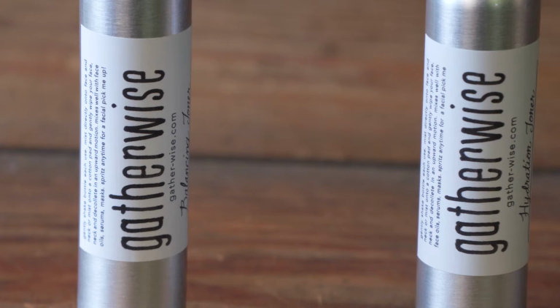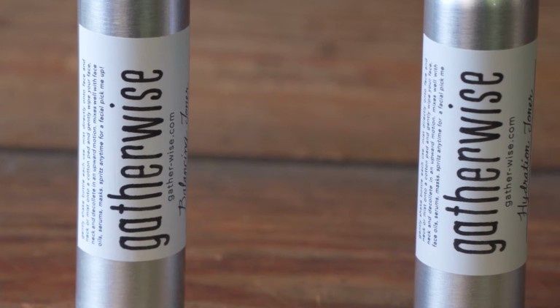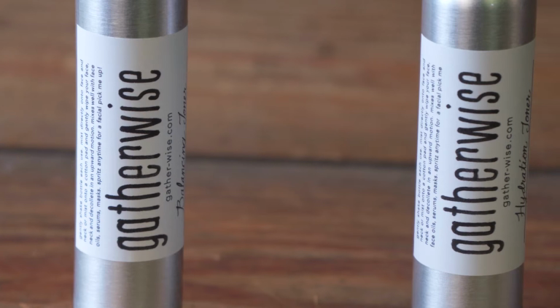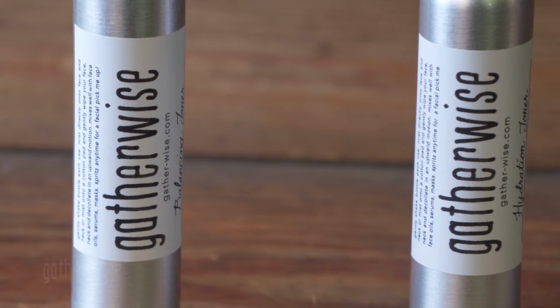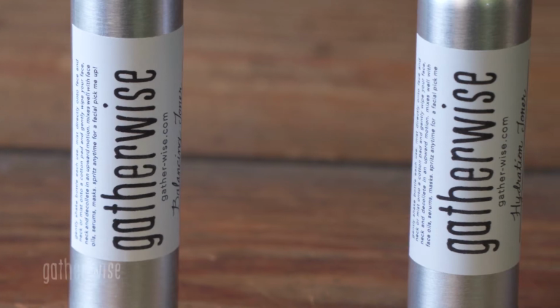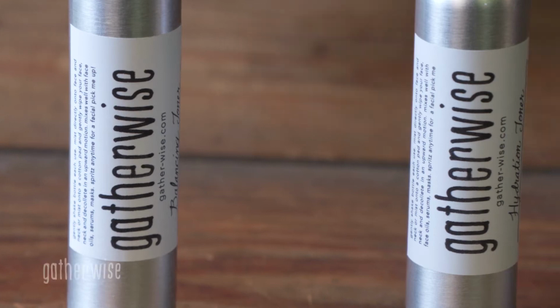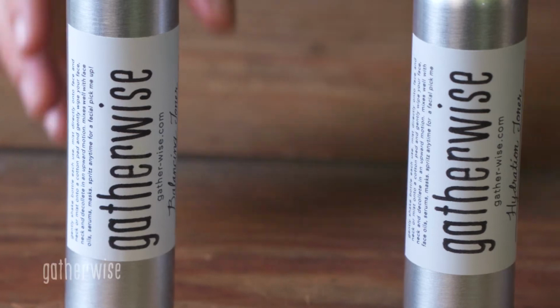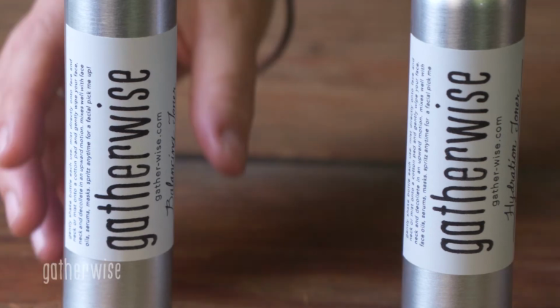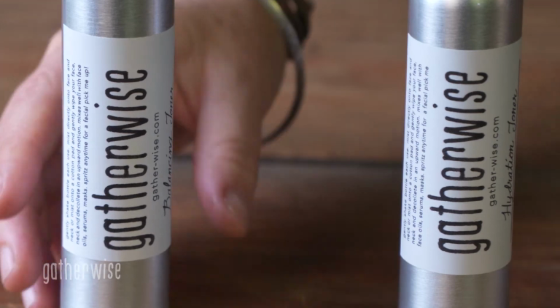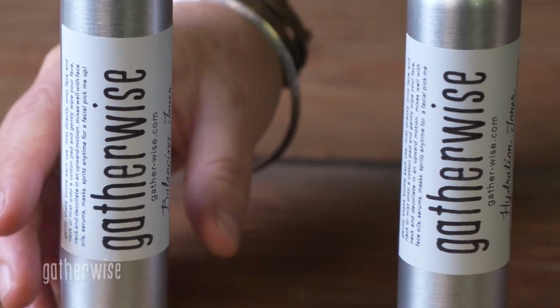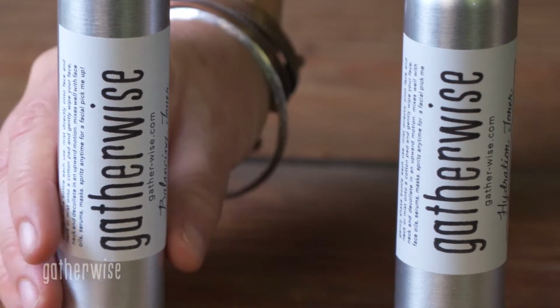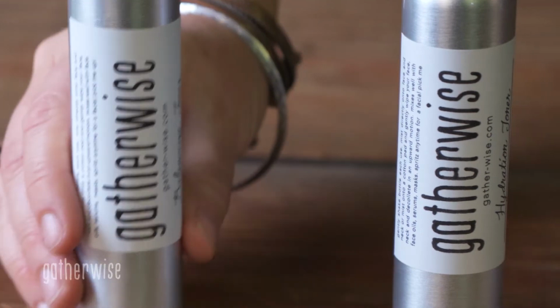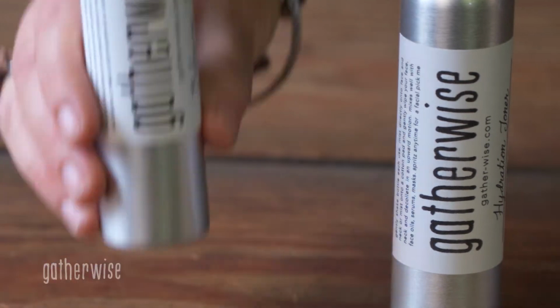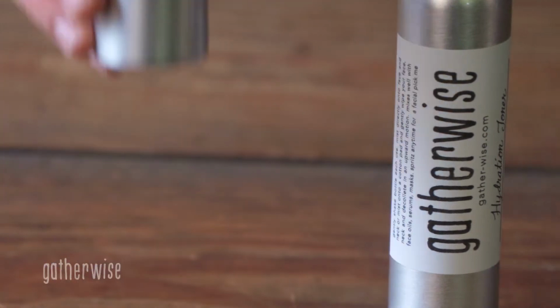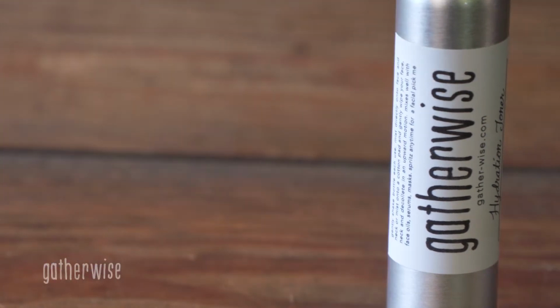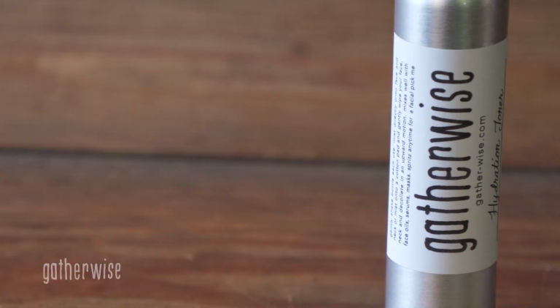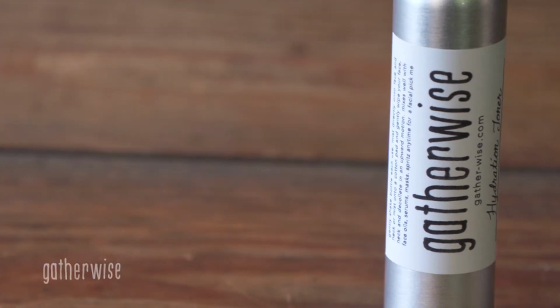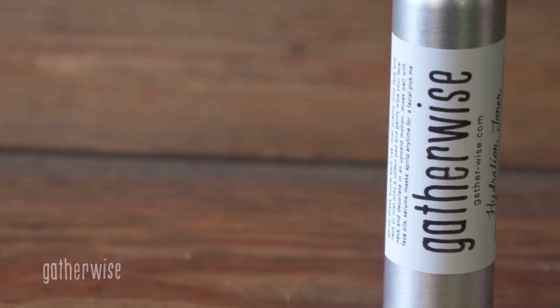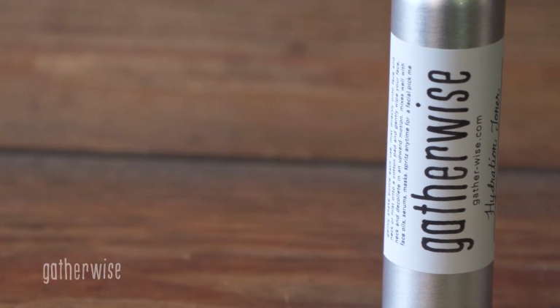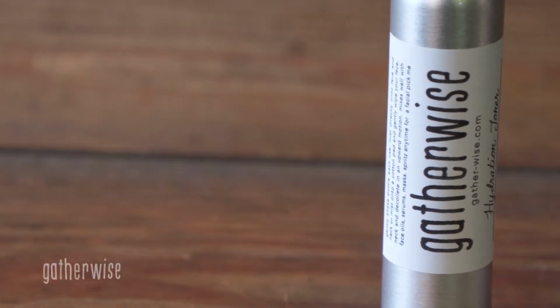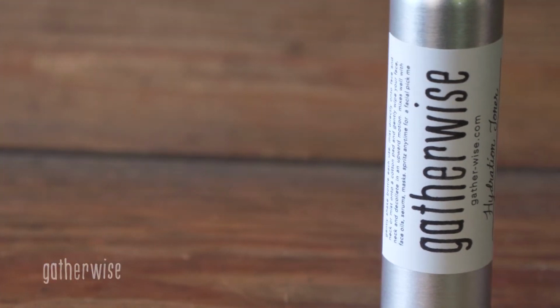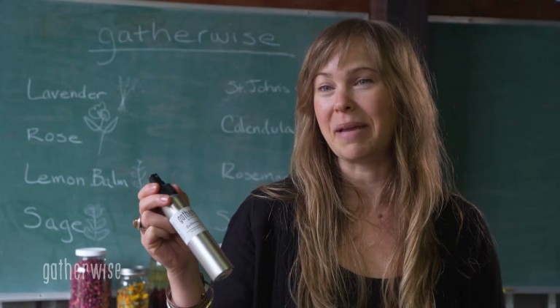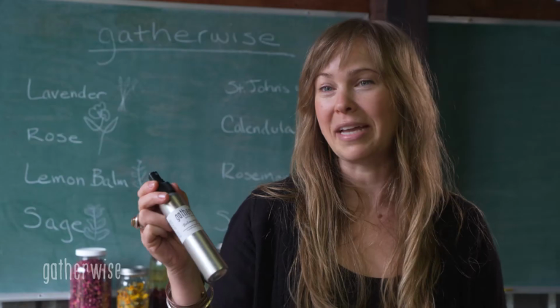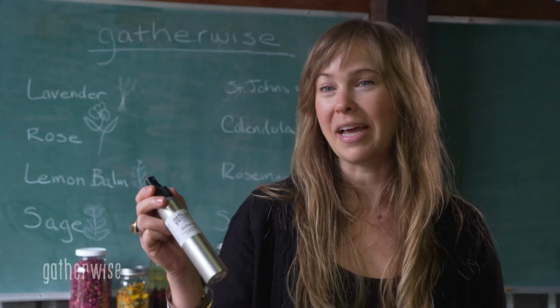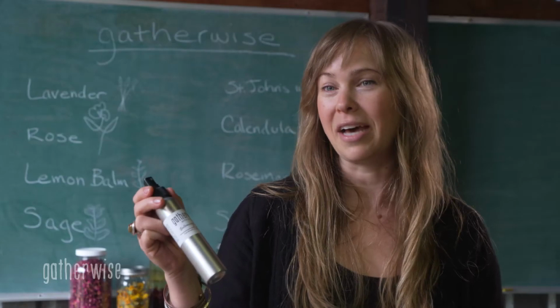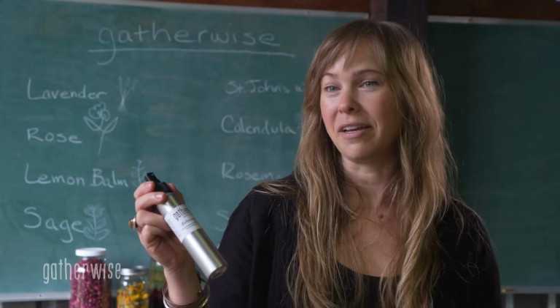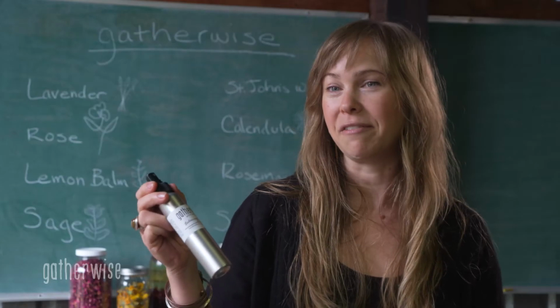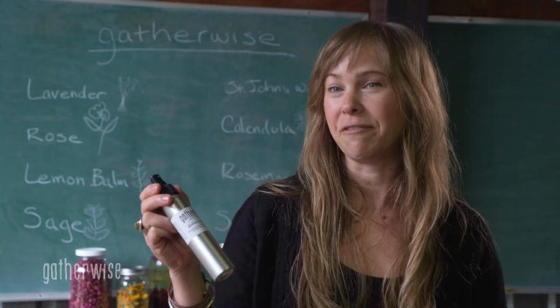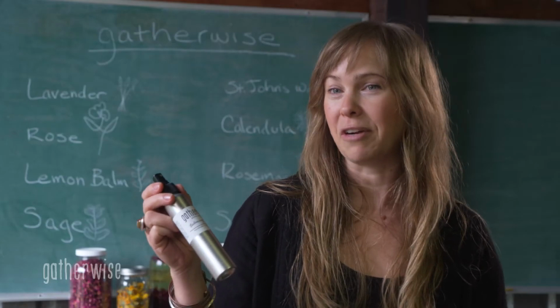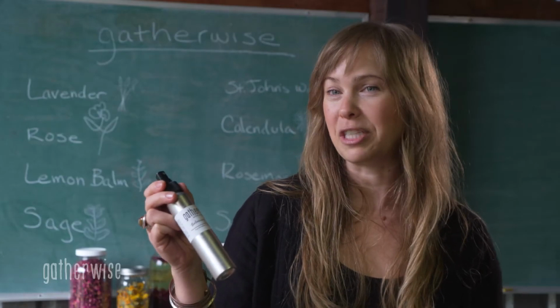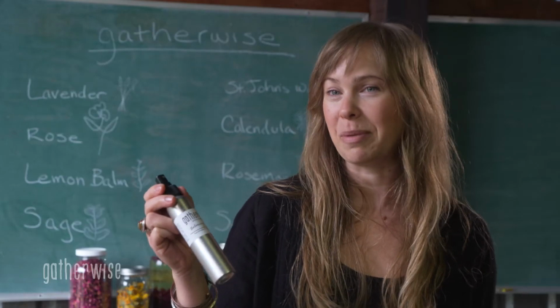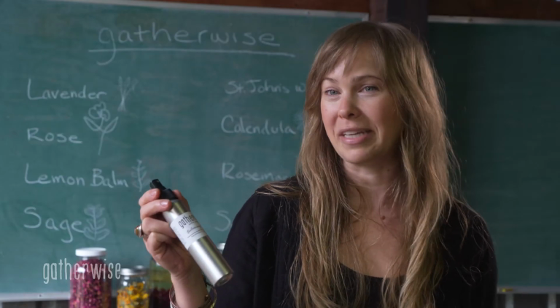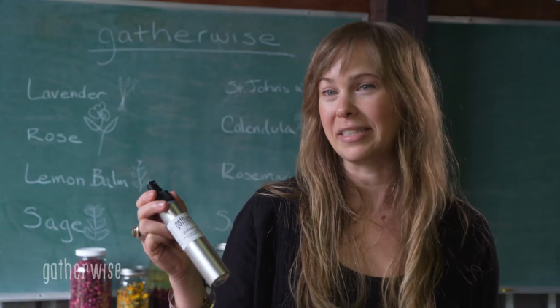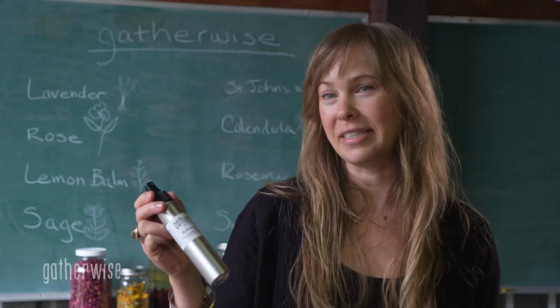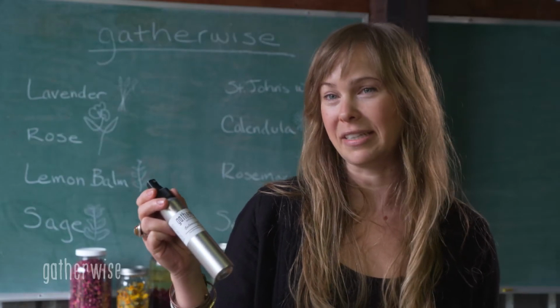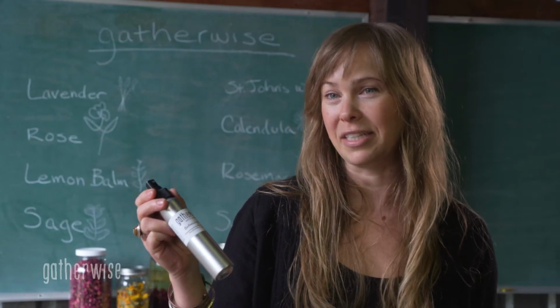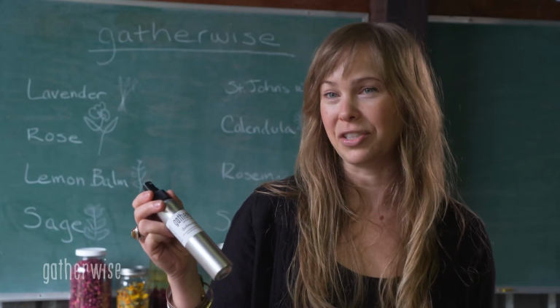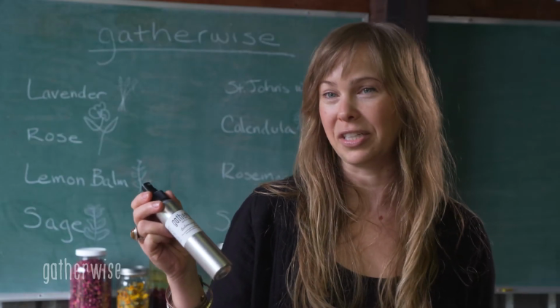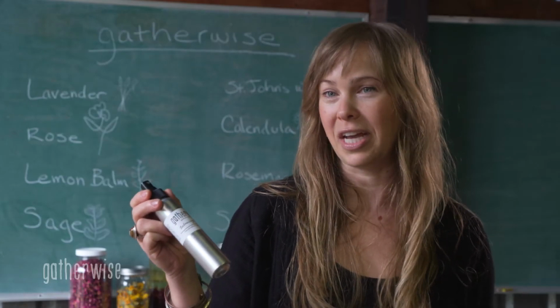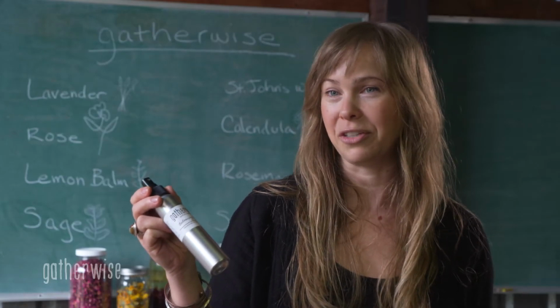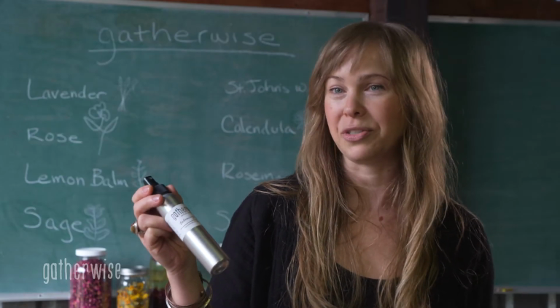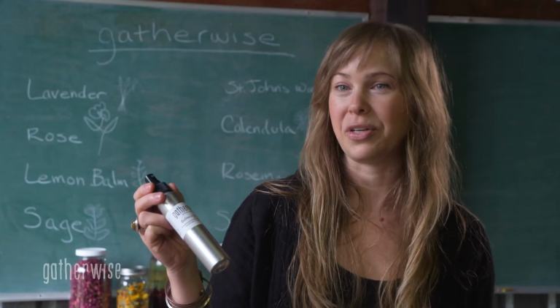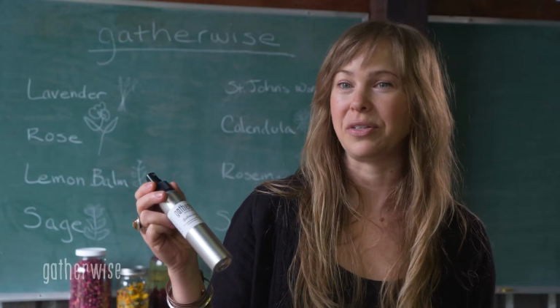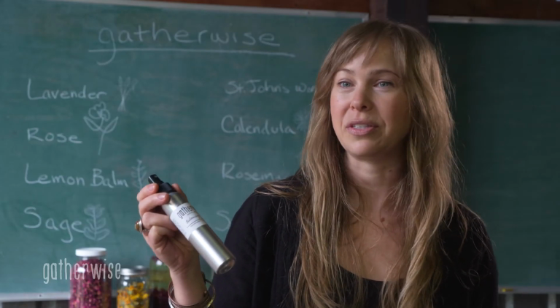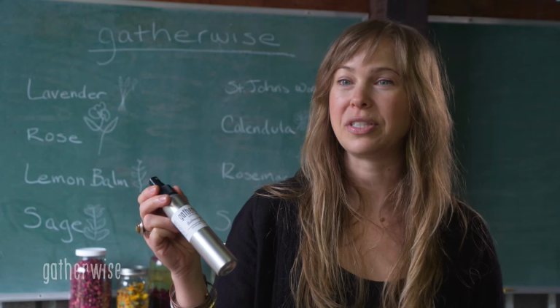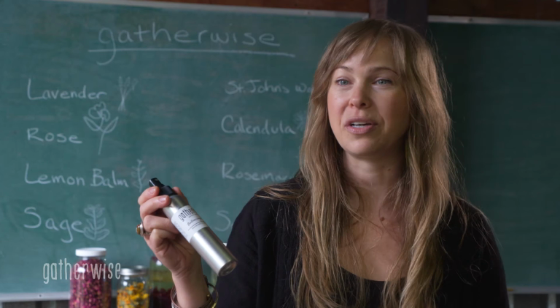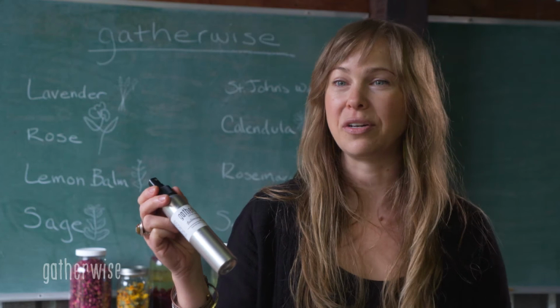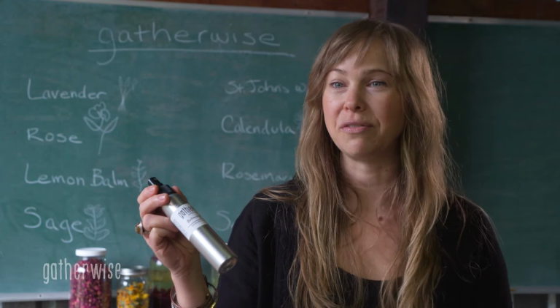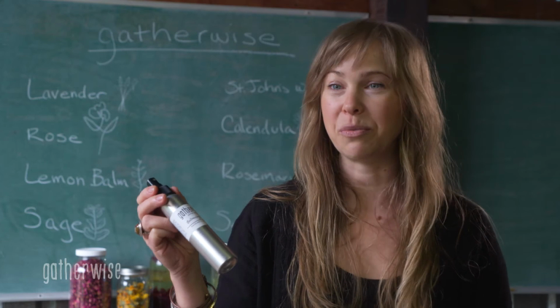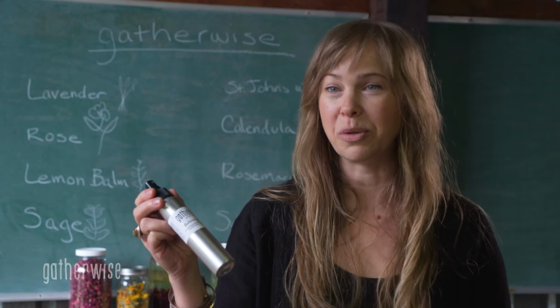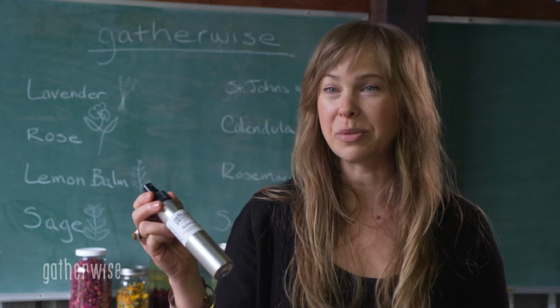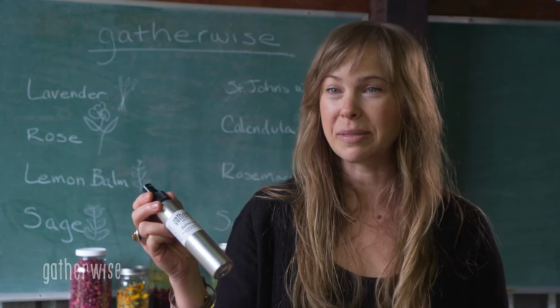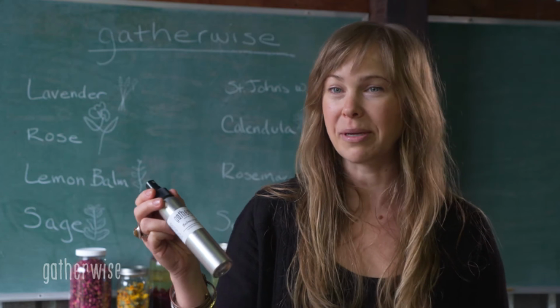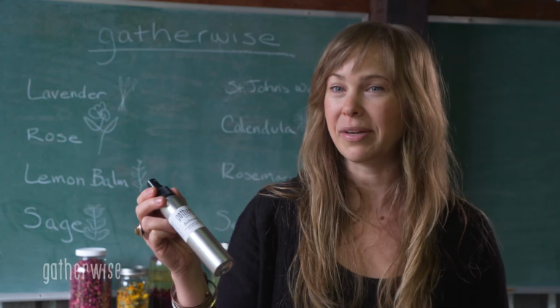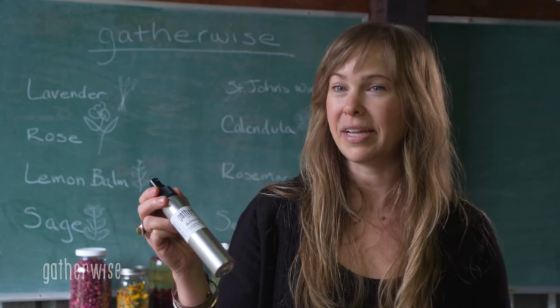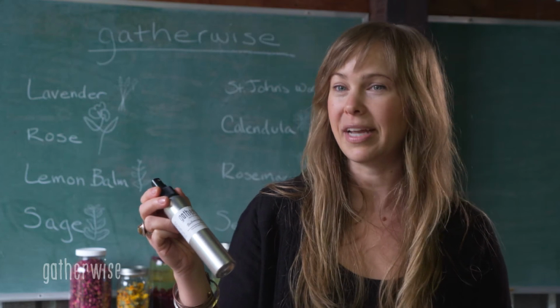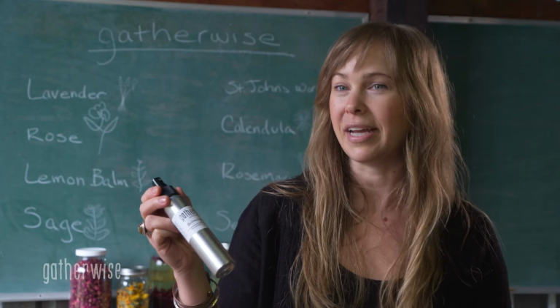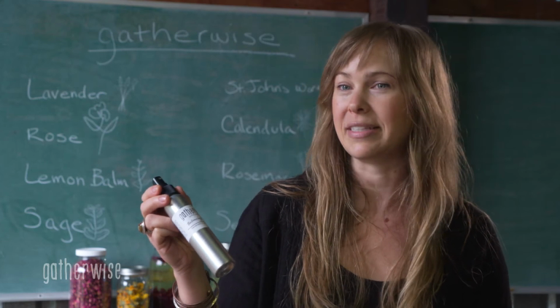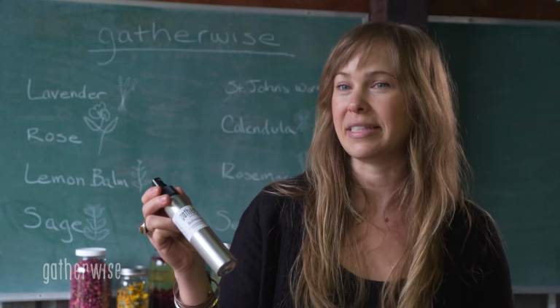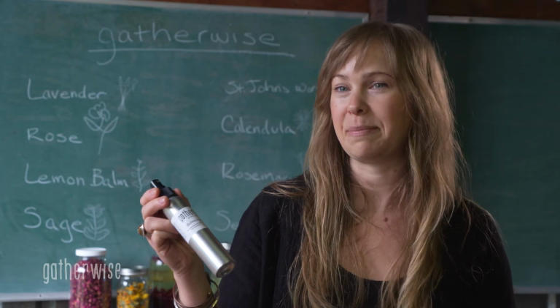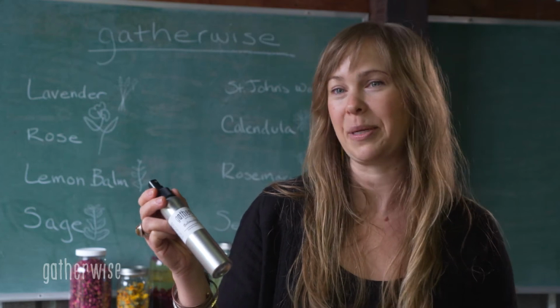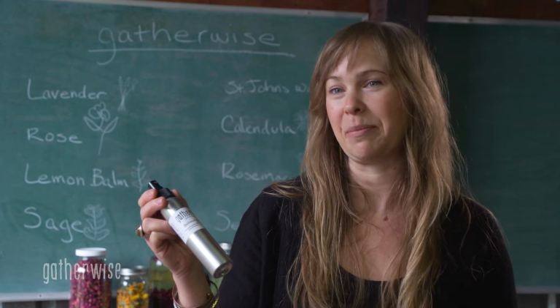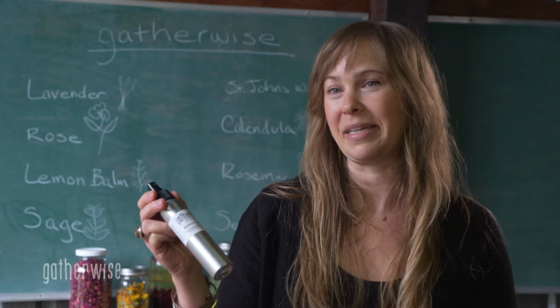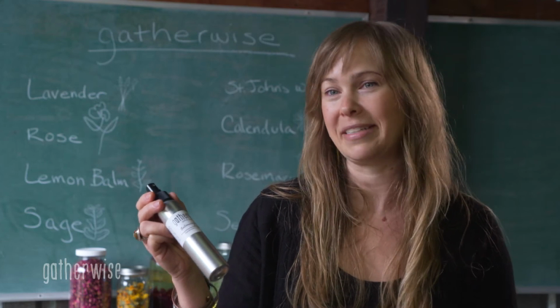This product is the Balancing Toner. It's made out of fresh plant distillation hydrosols of rosemary and spearmint.